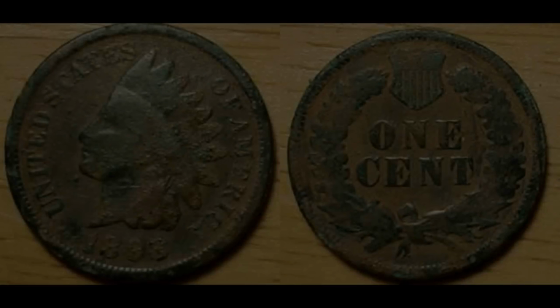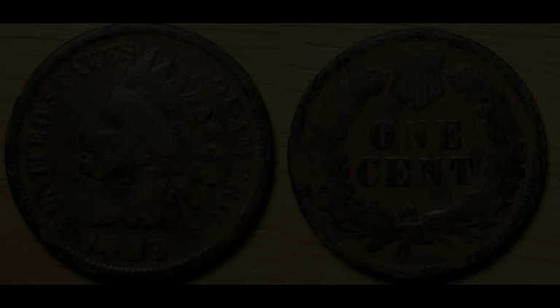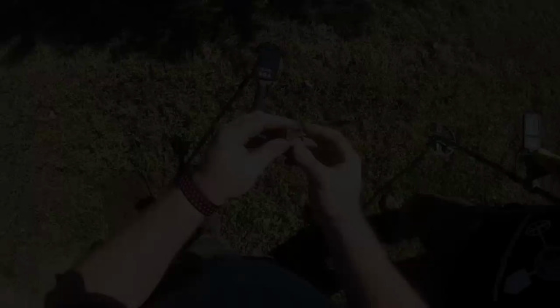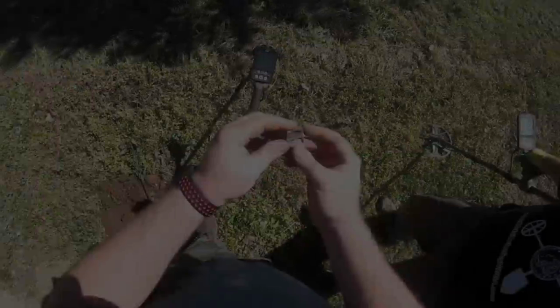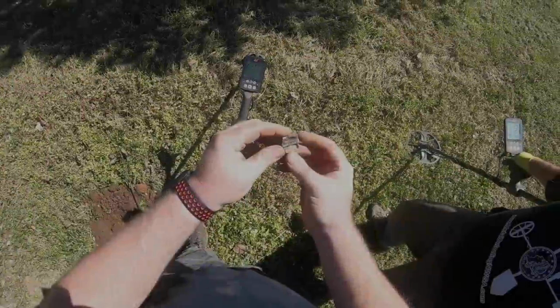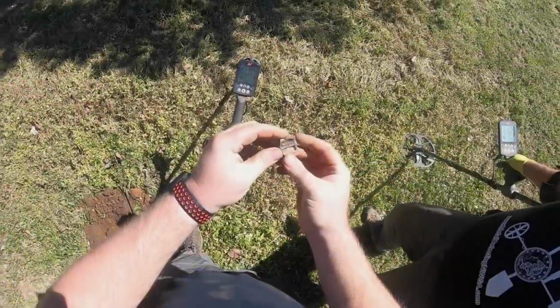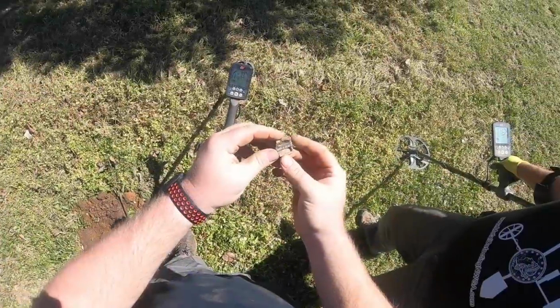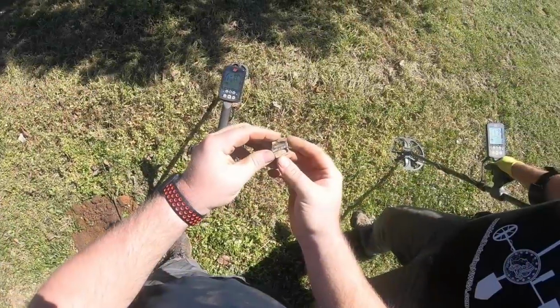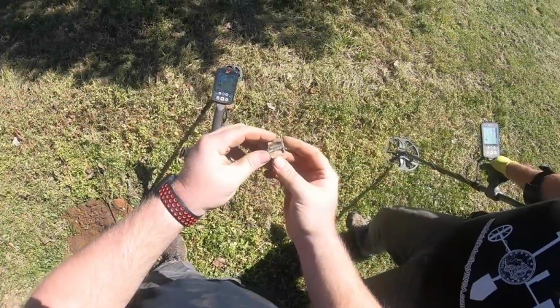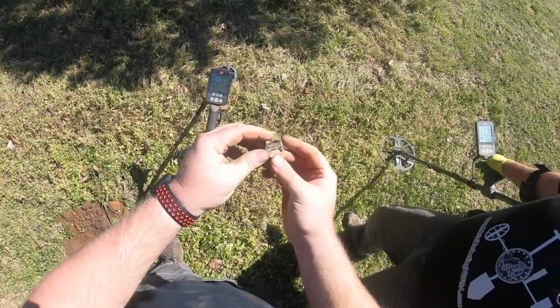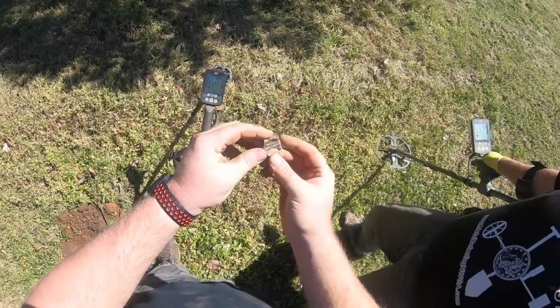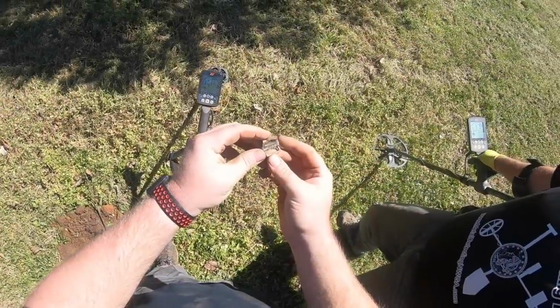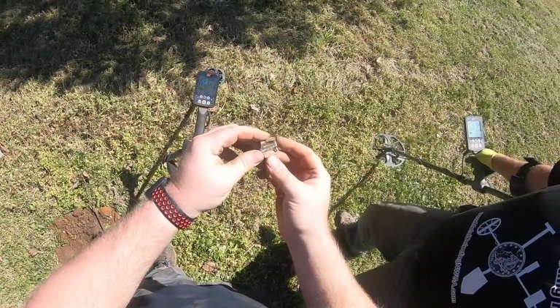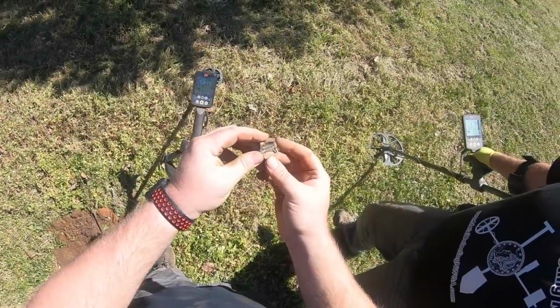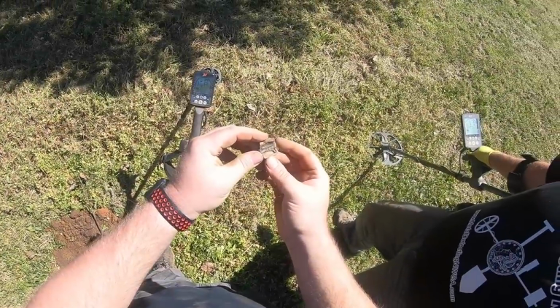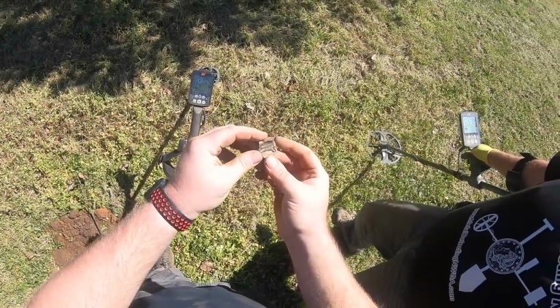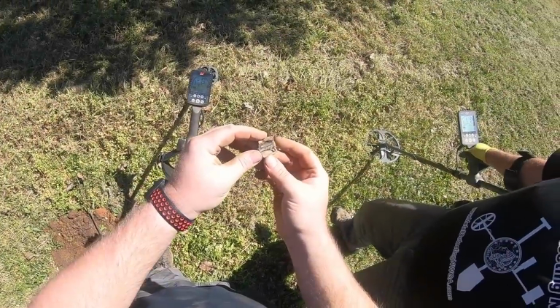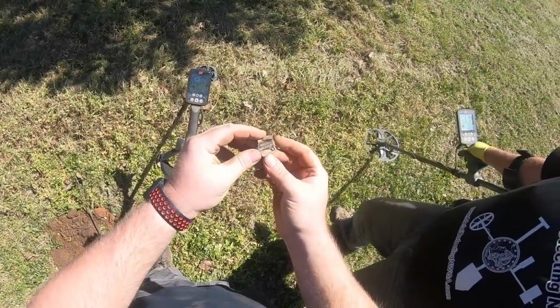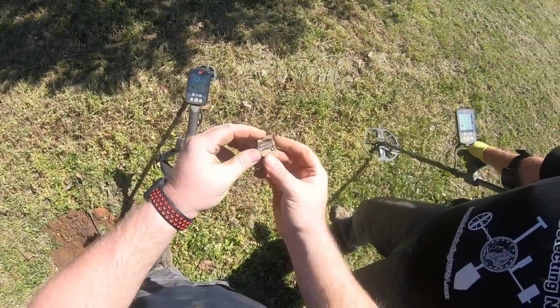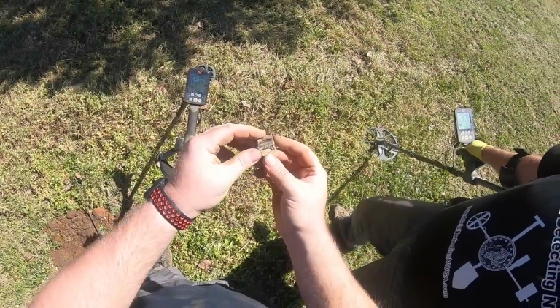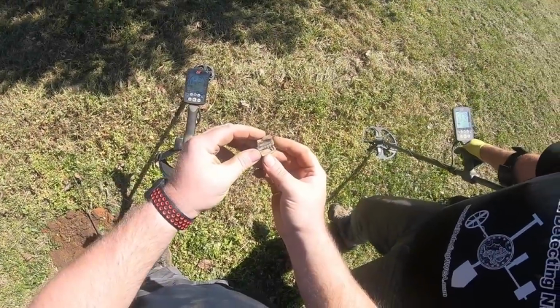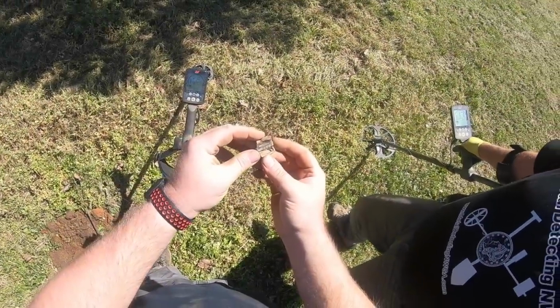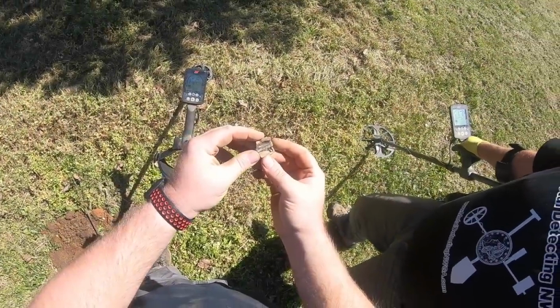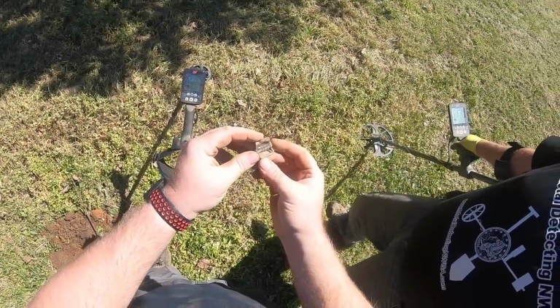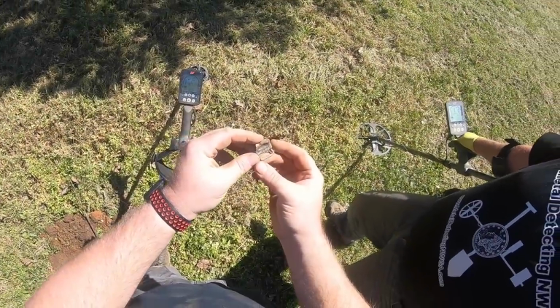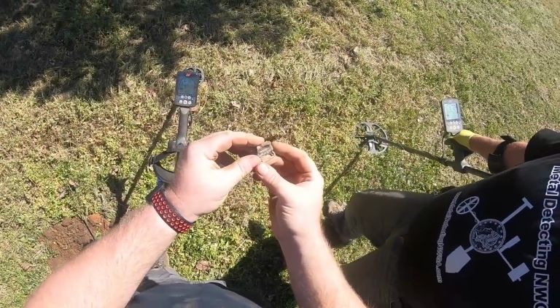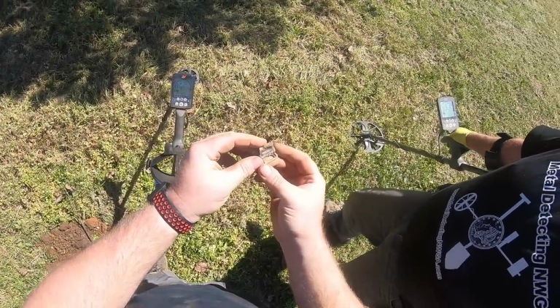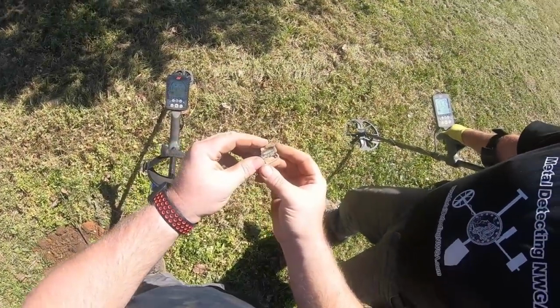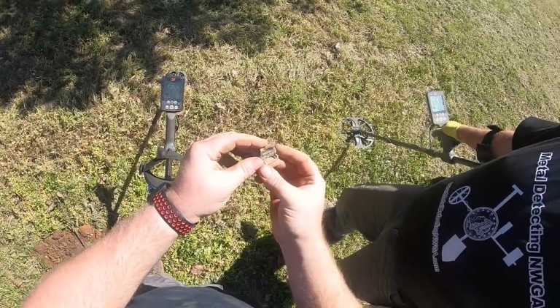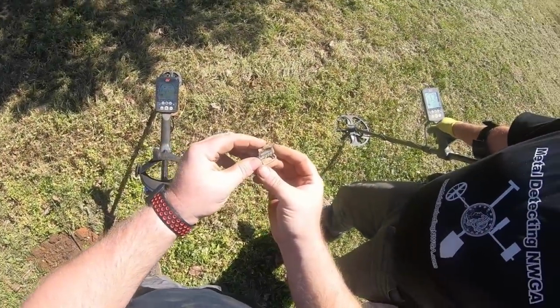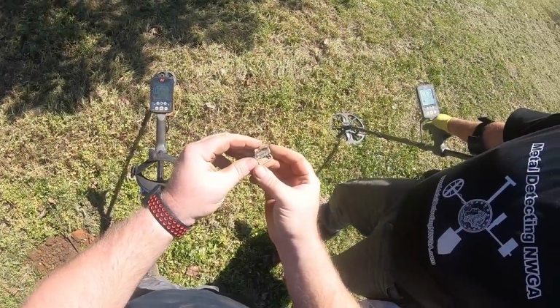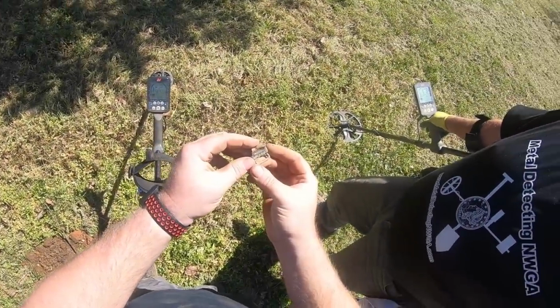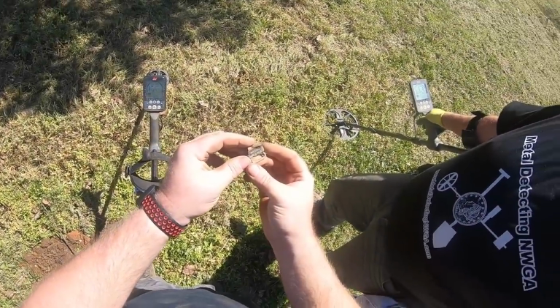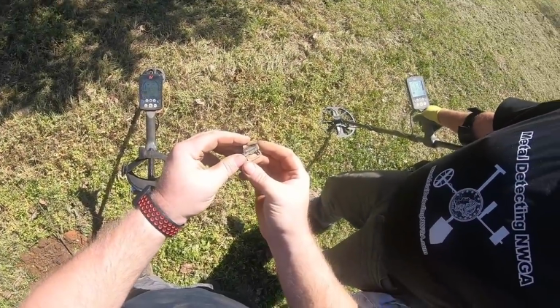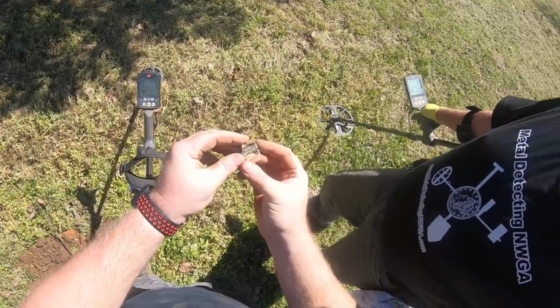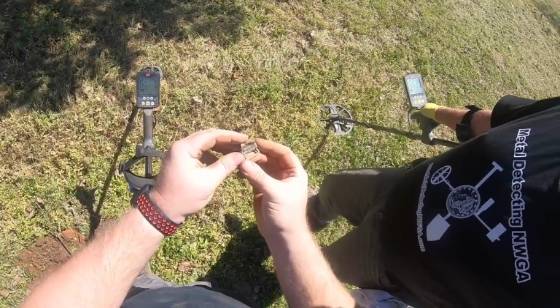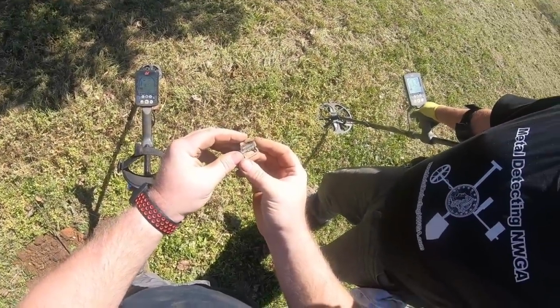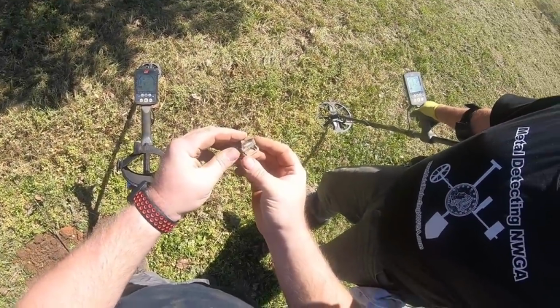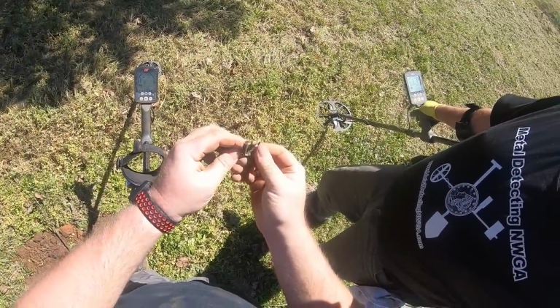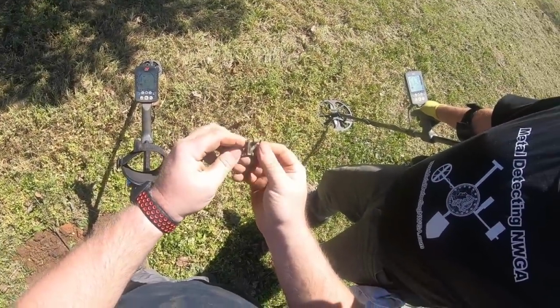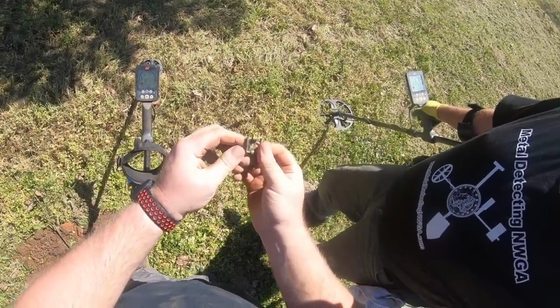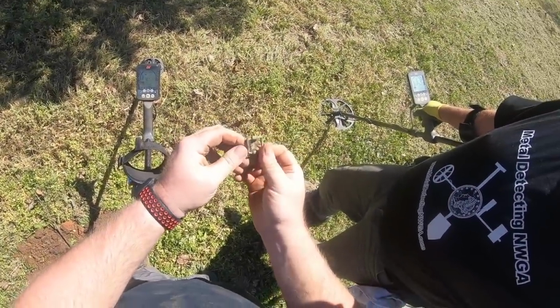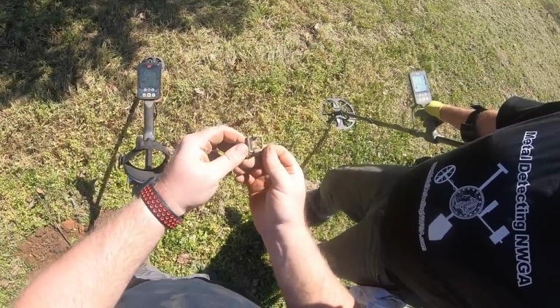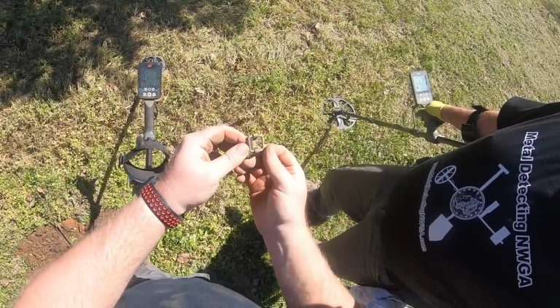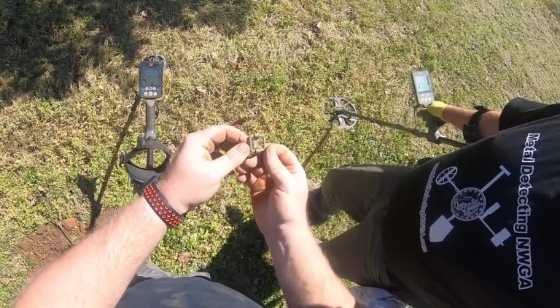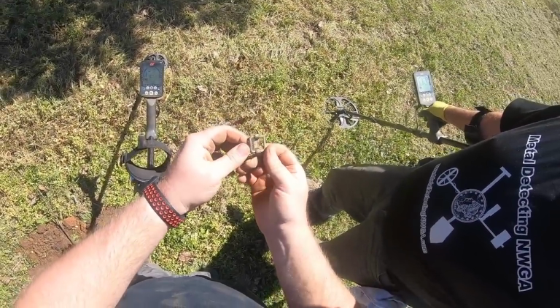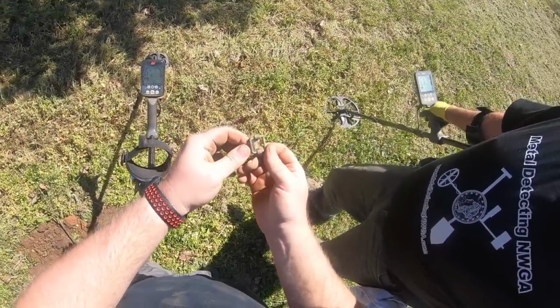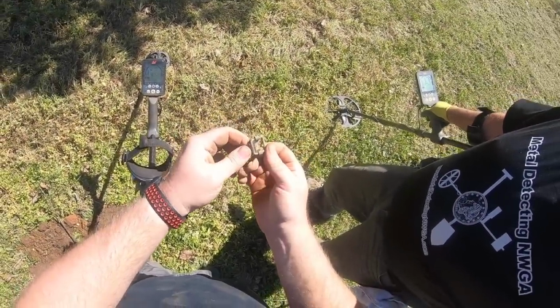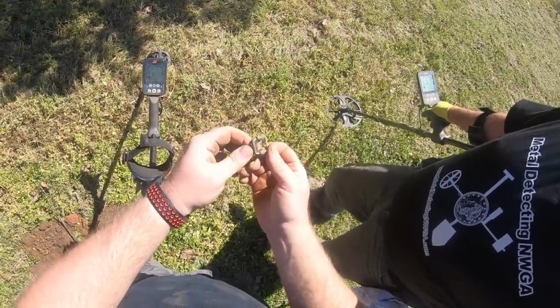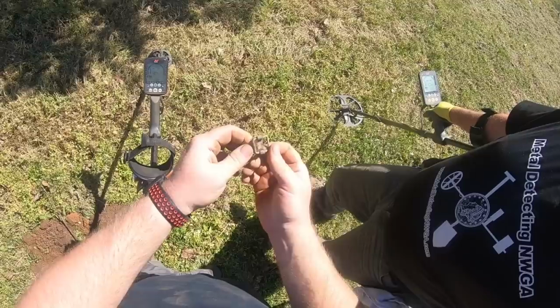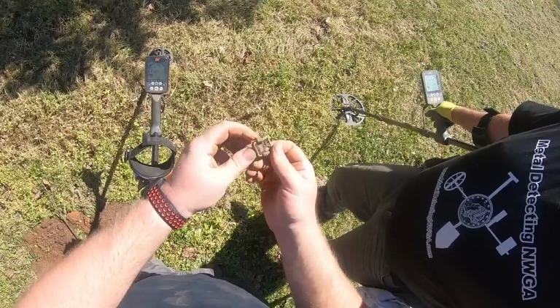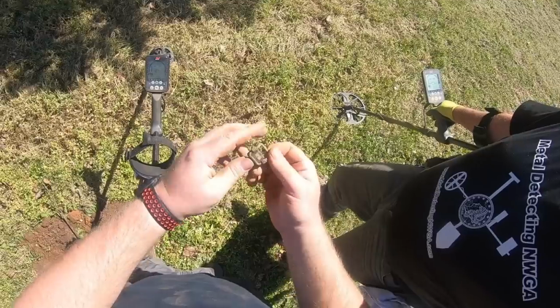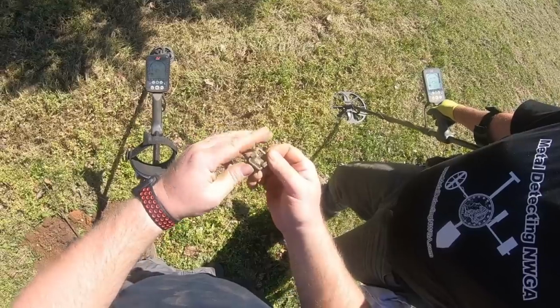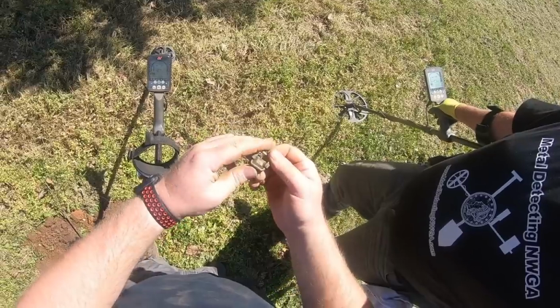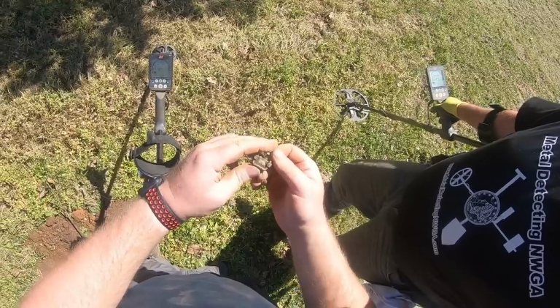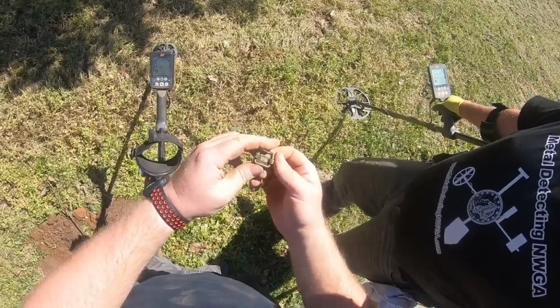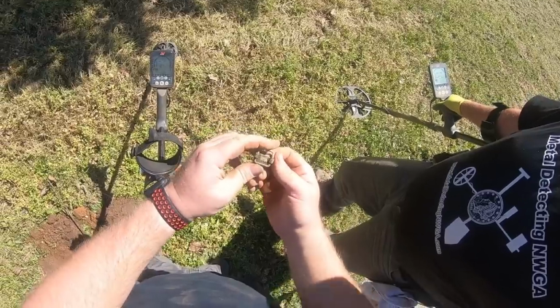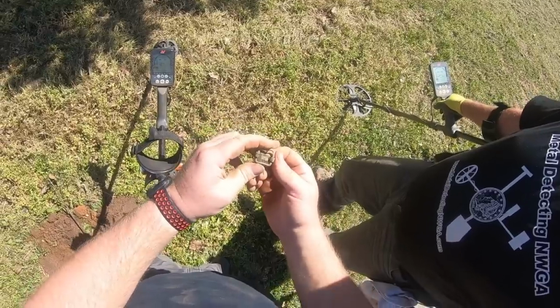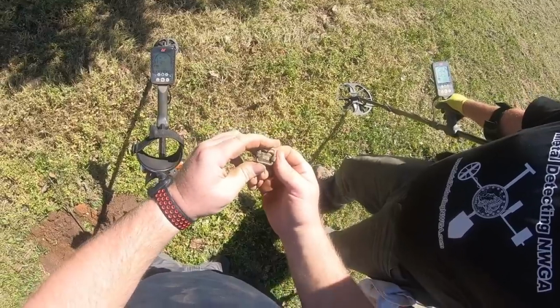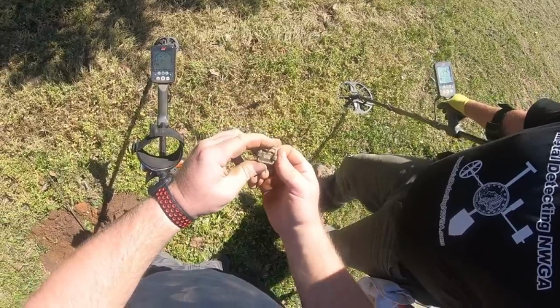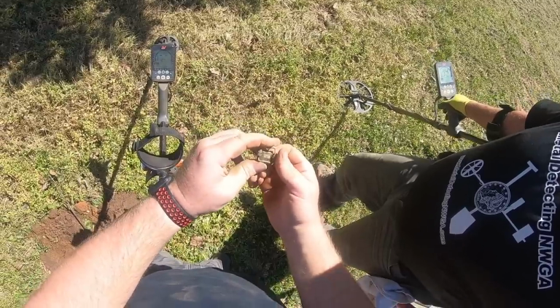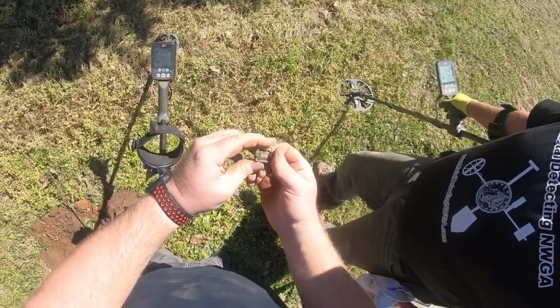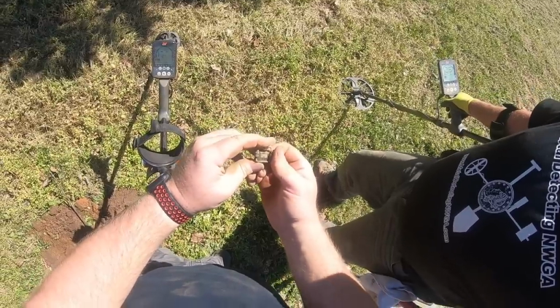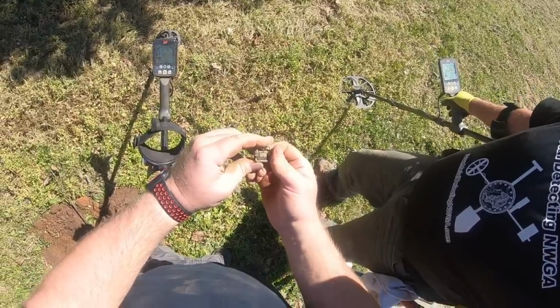This old buckle marked 12/25/1906. Heck yeah. I don't know what it came off of, but pretty neat. Well, this is textile.